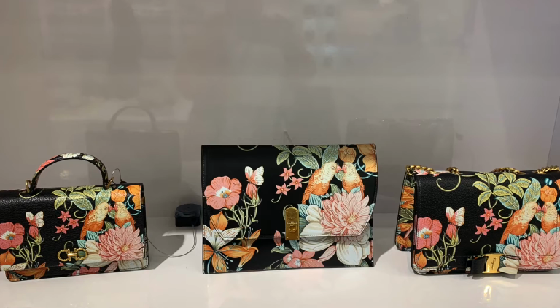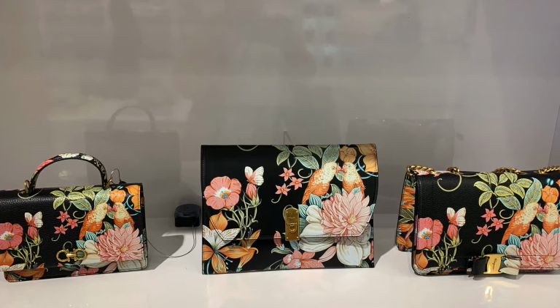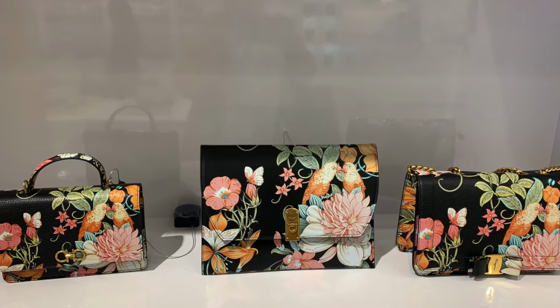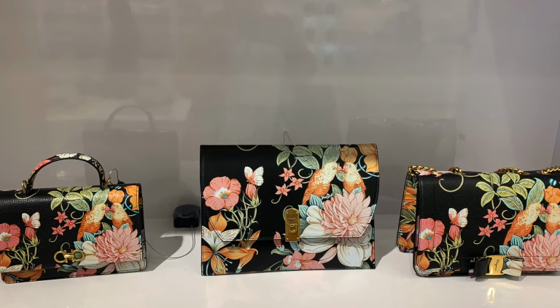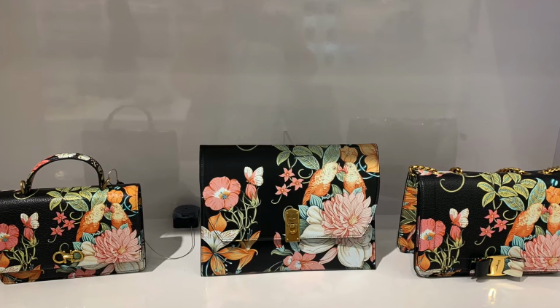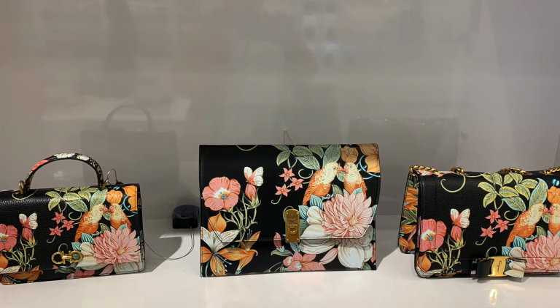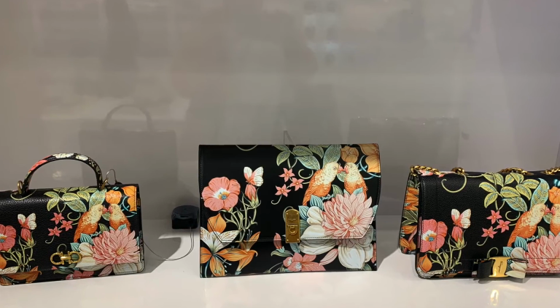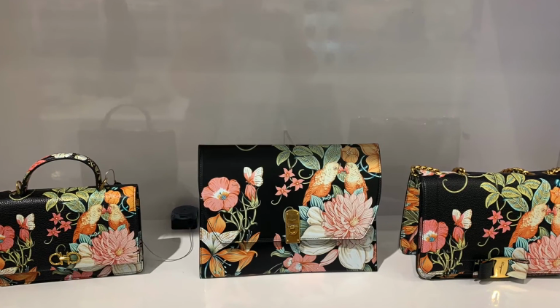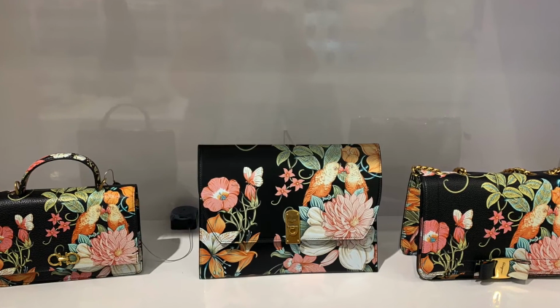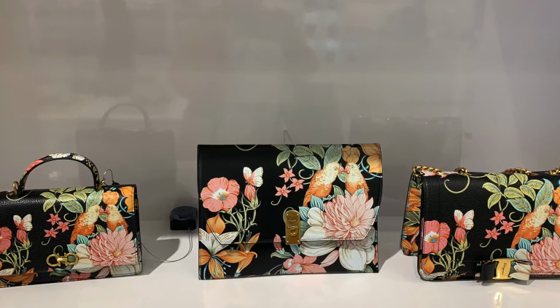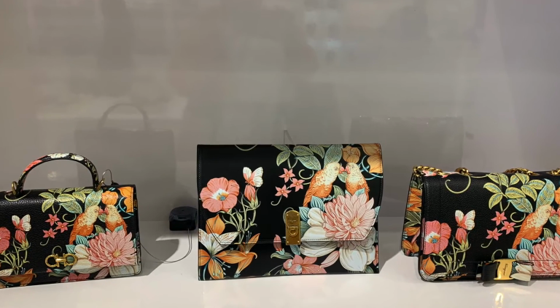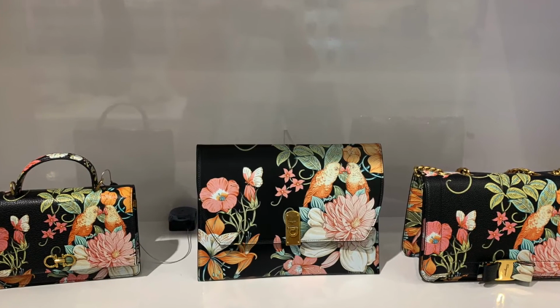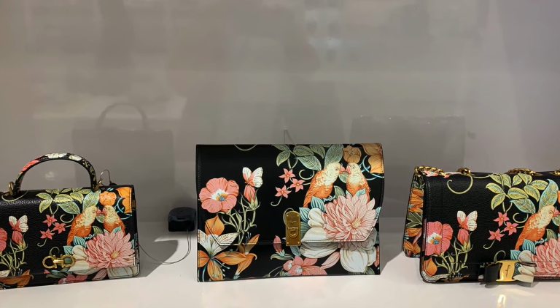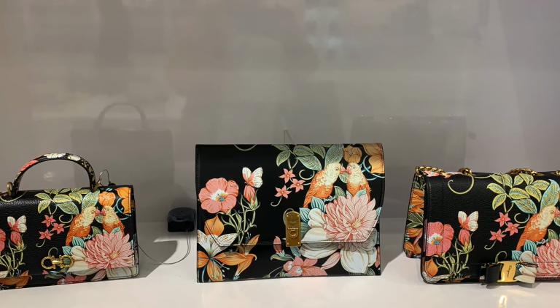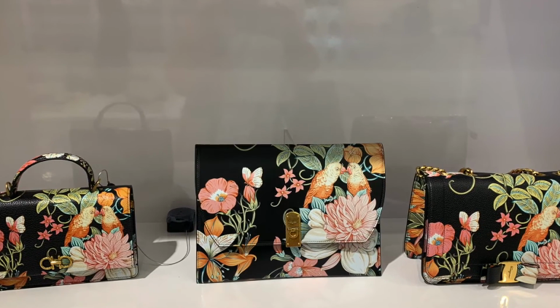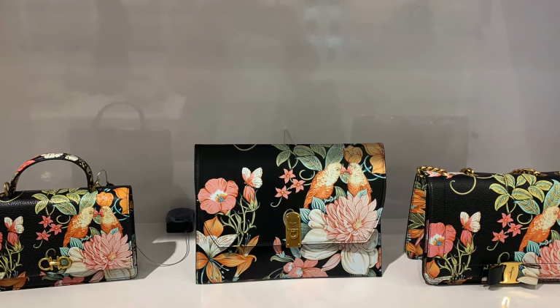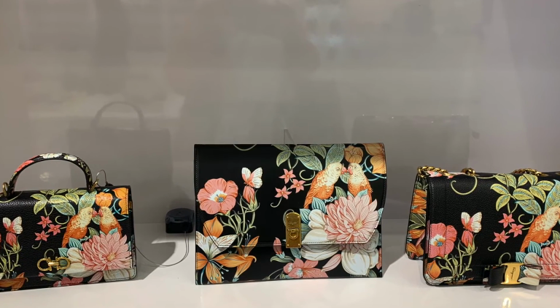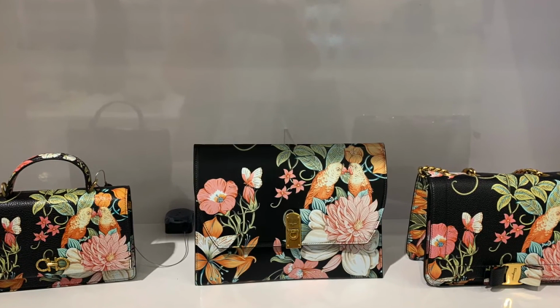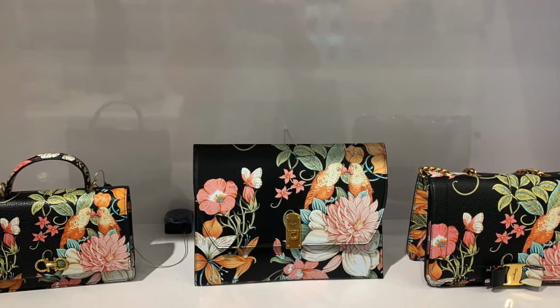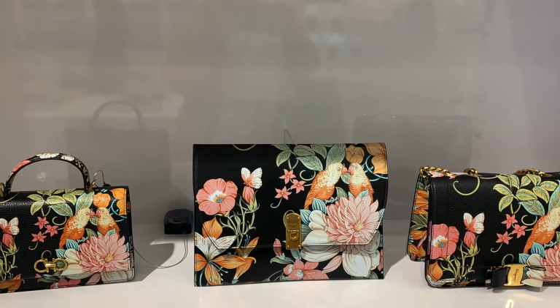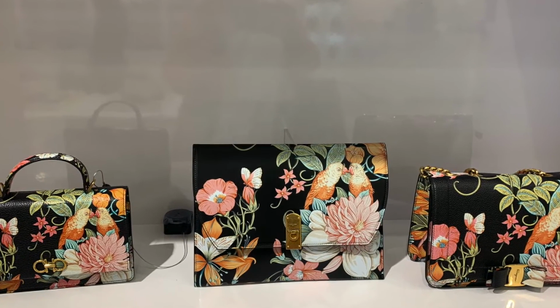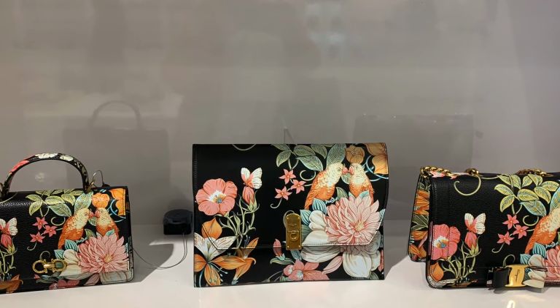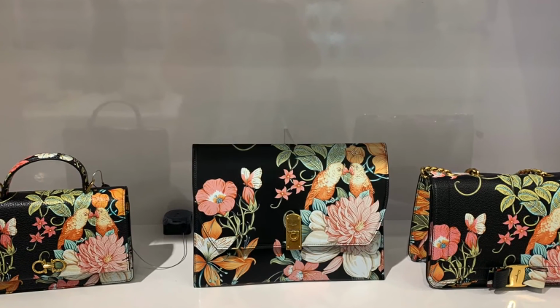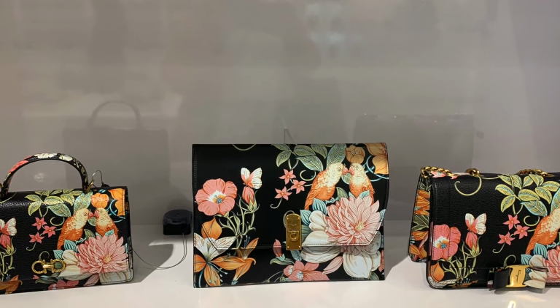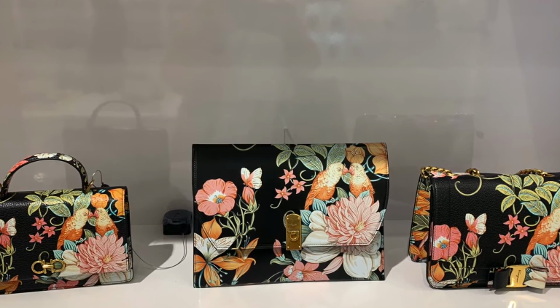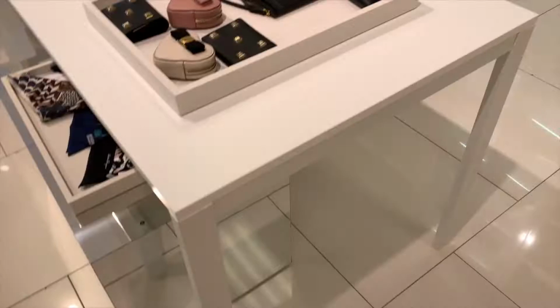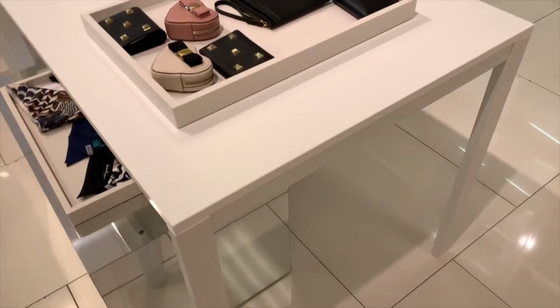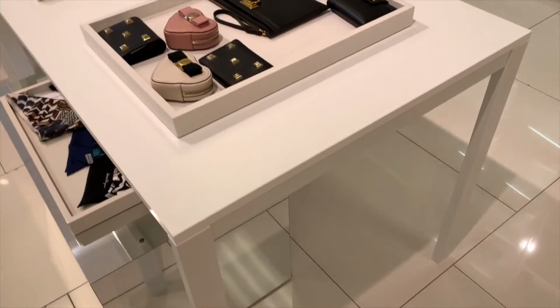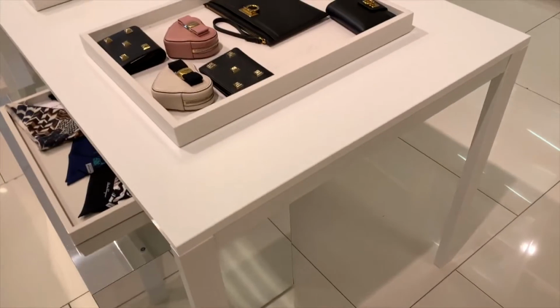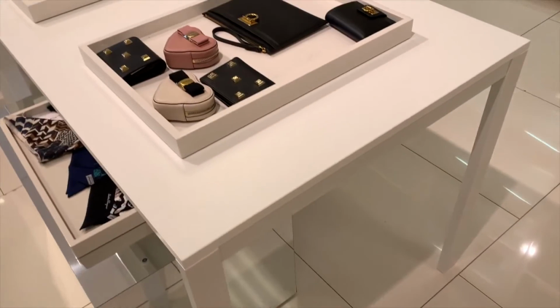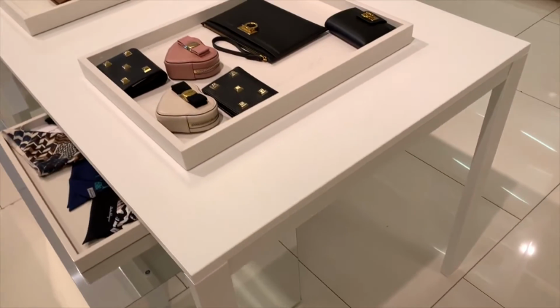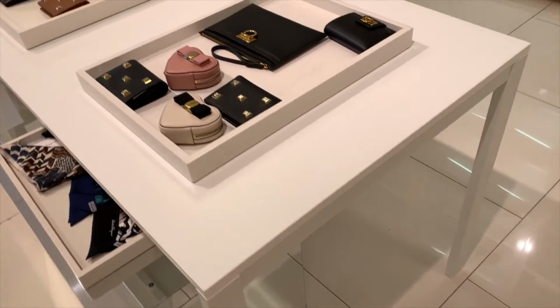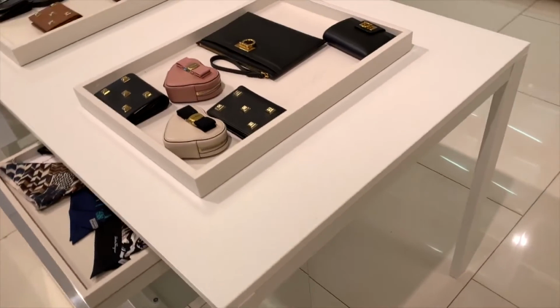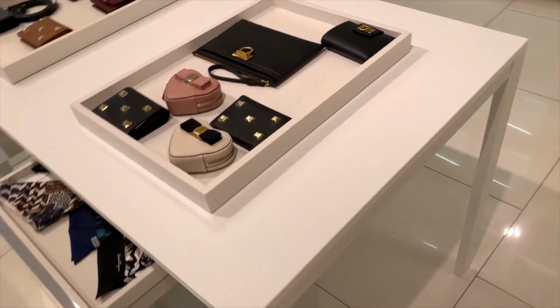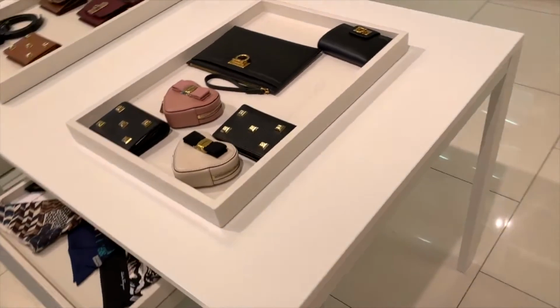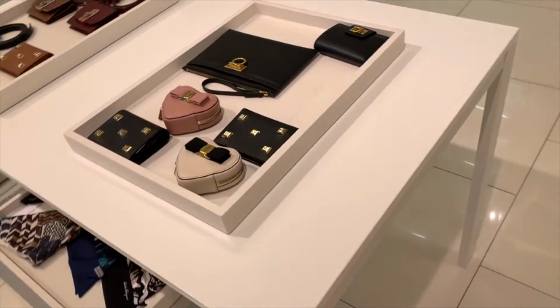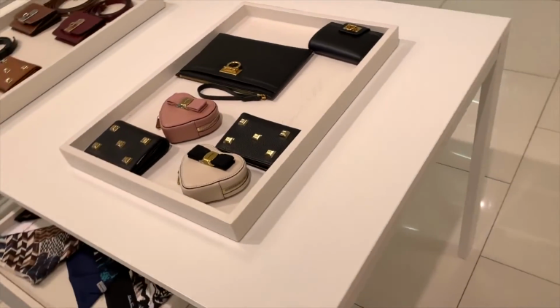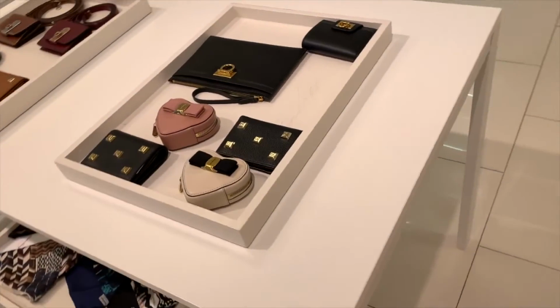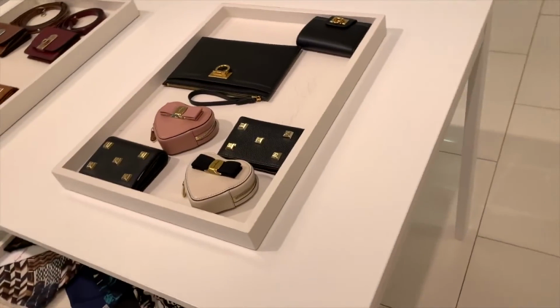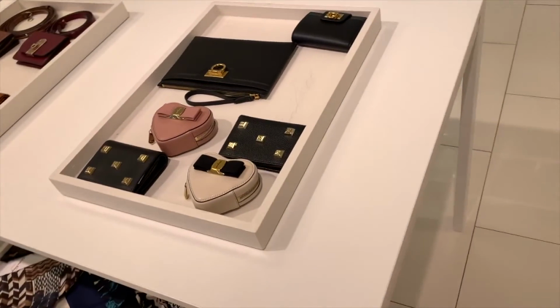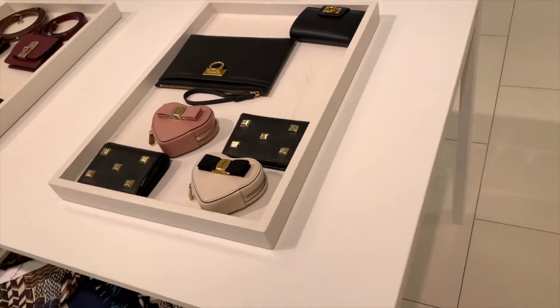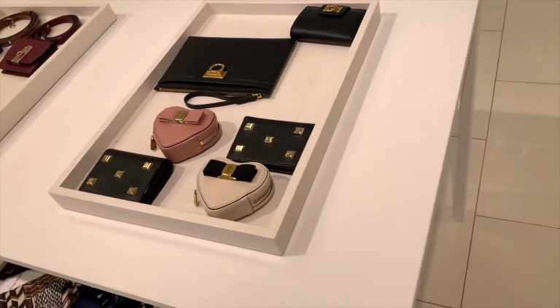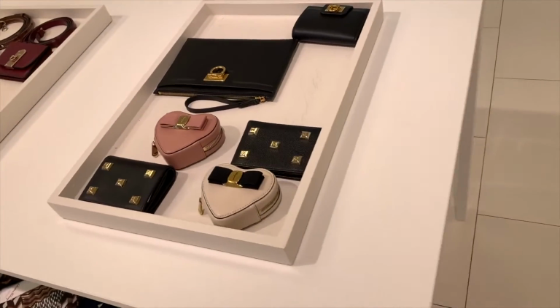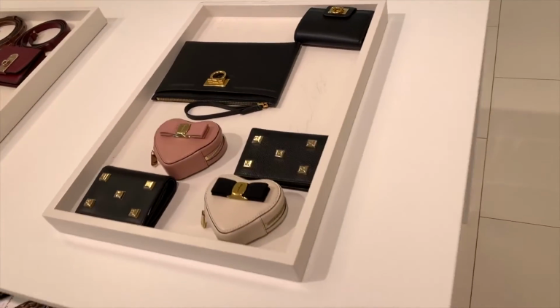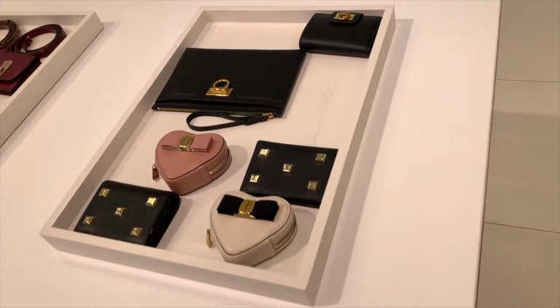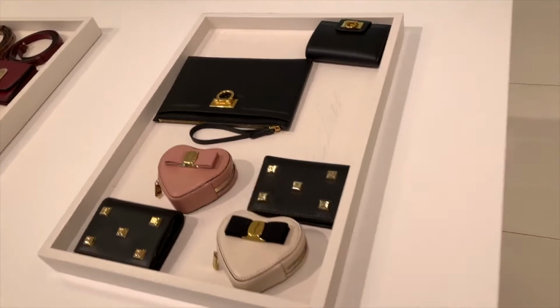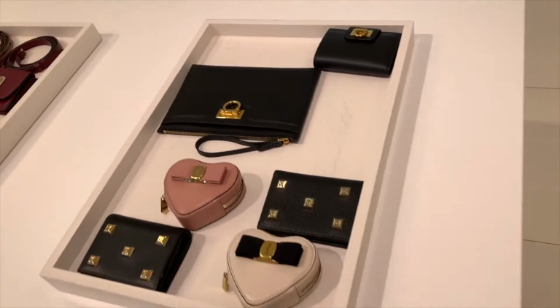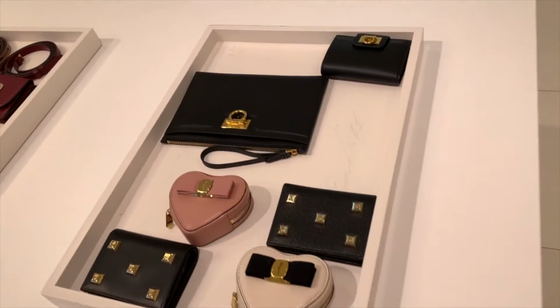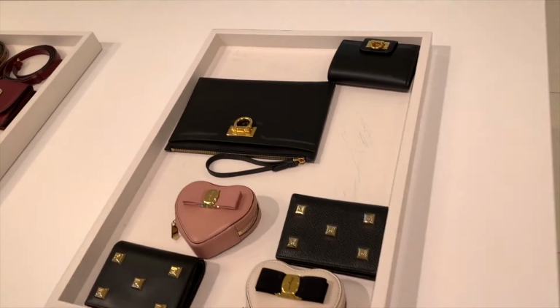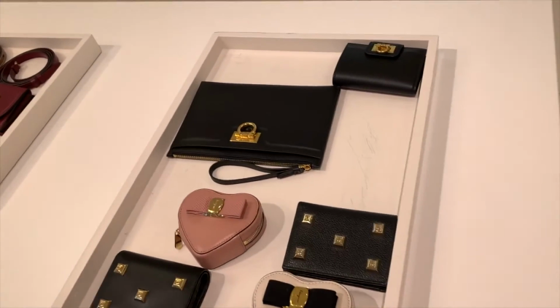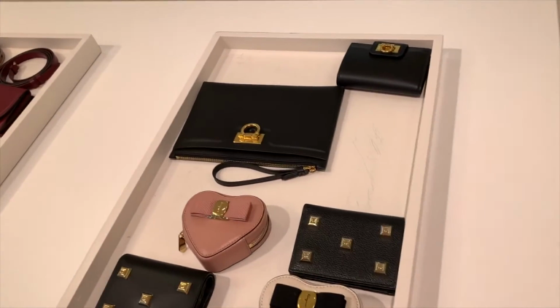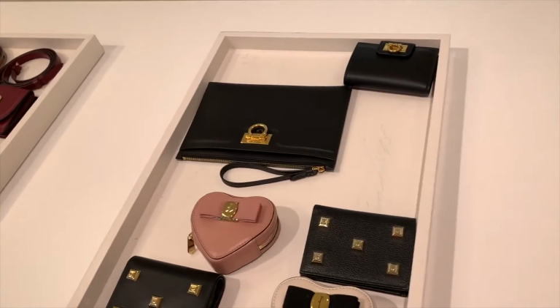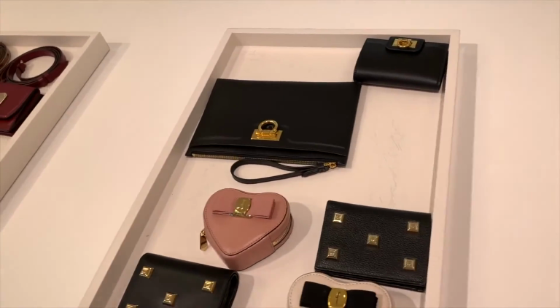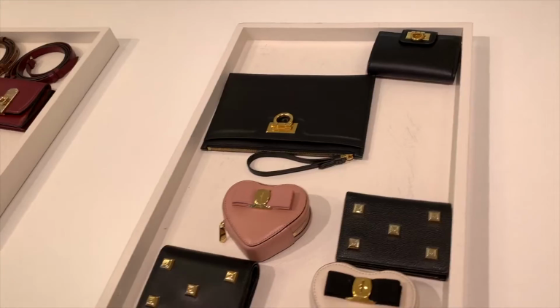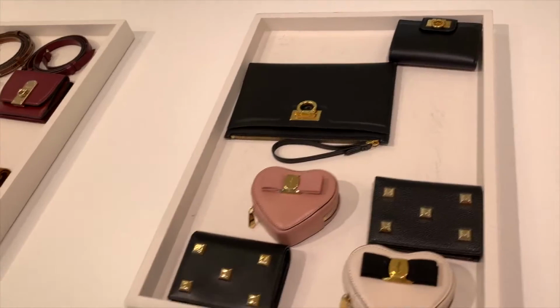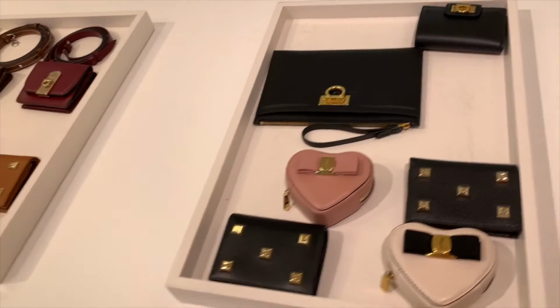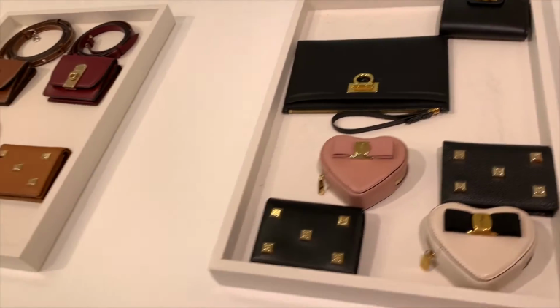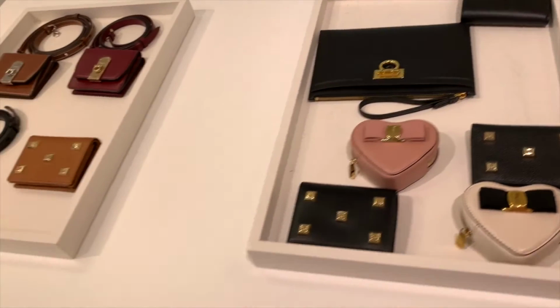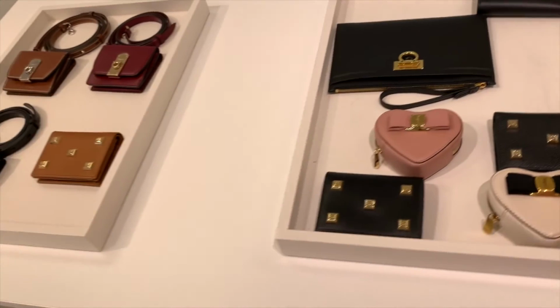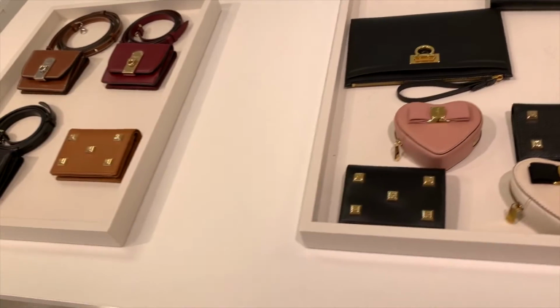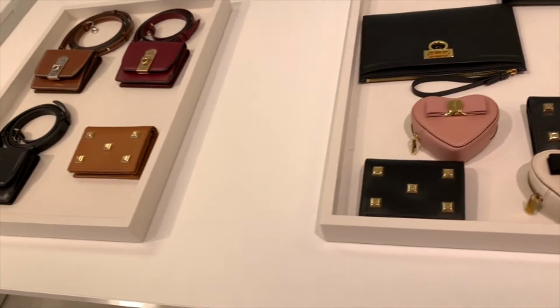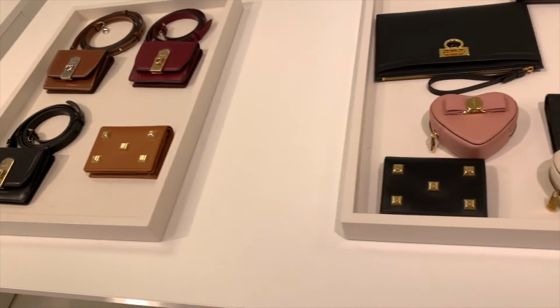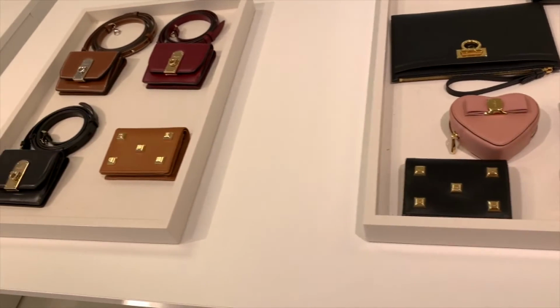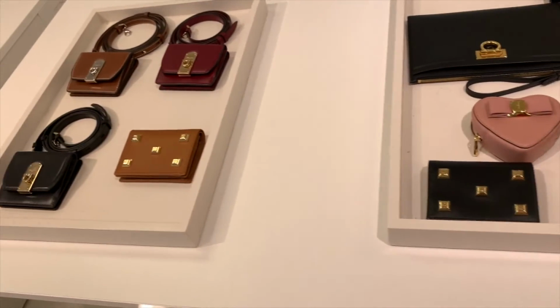Just look at the detail of these bags — they're just absolutely gorgeous. Now, let's look at some small leather goods.